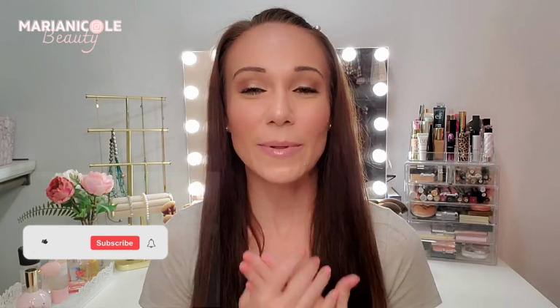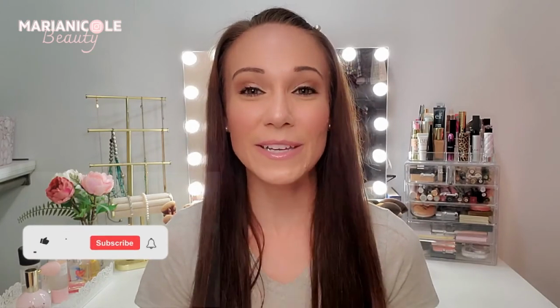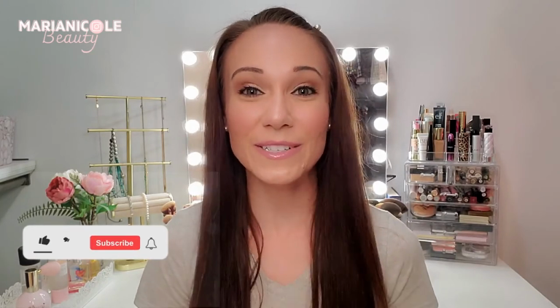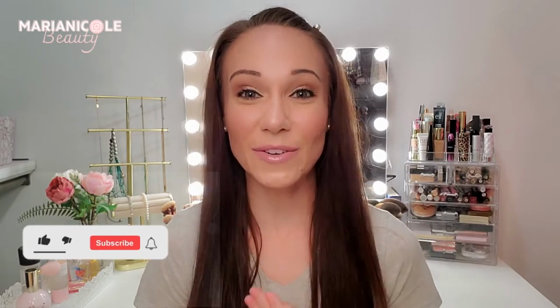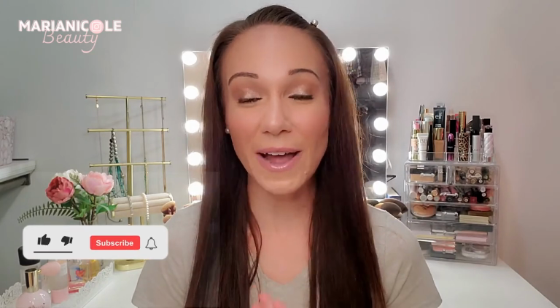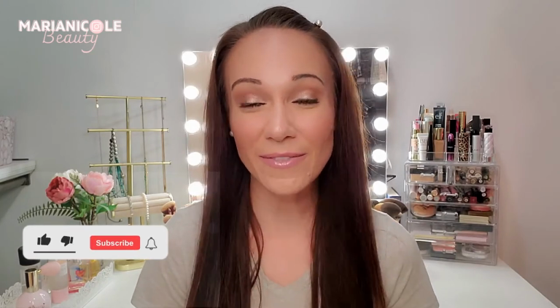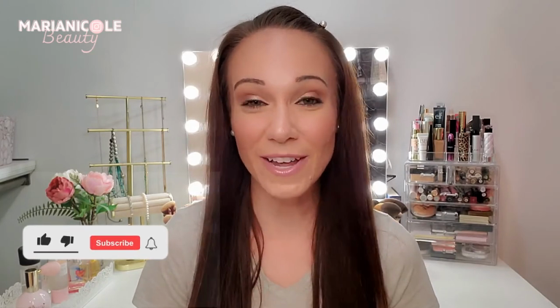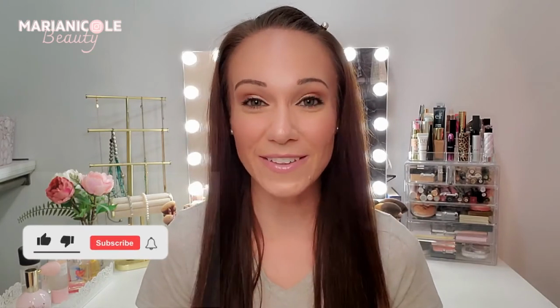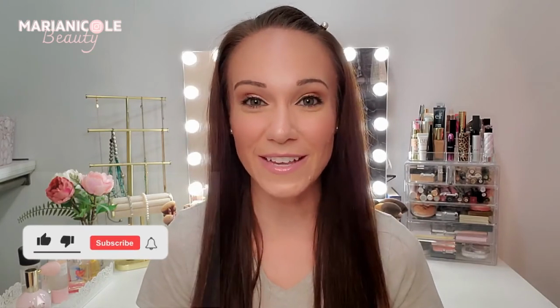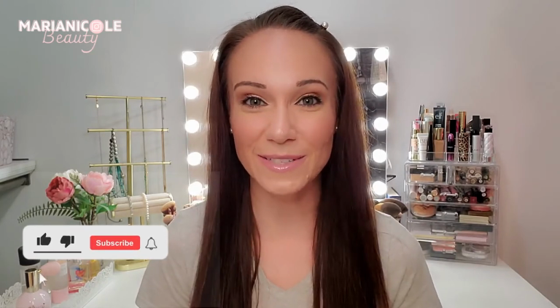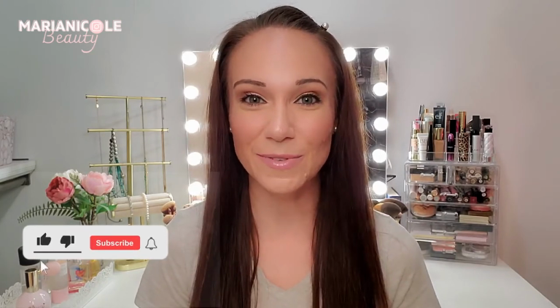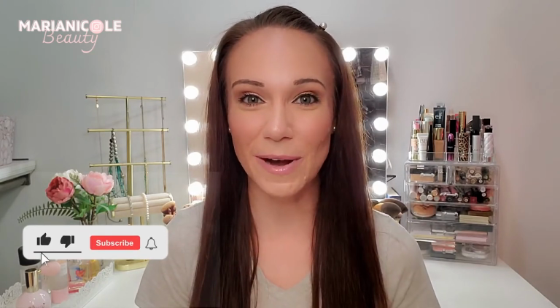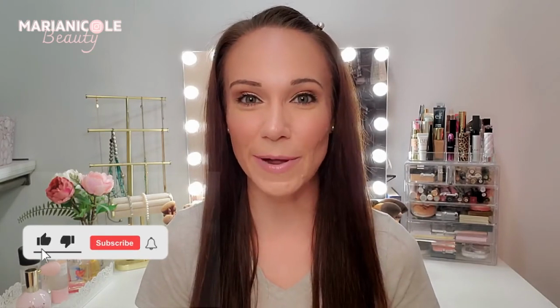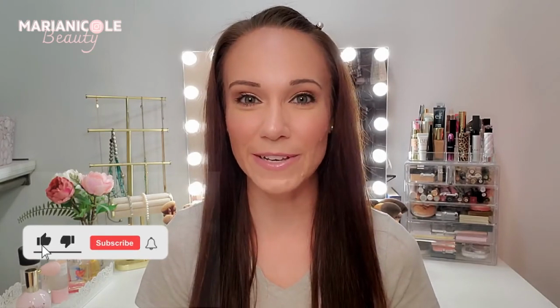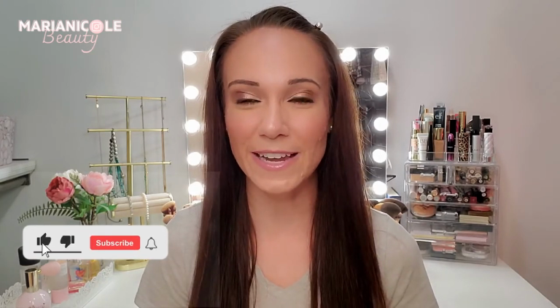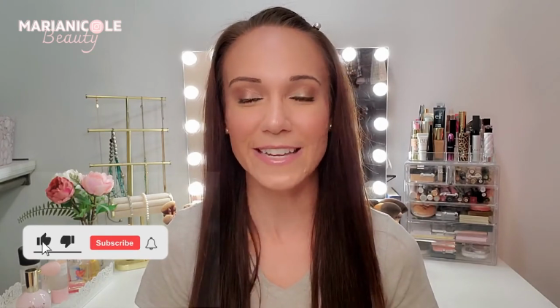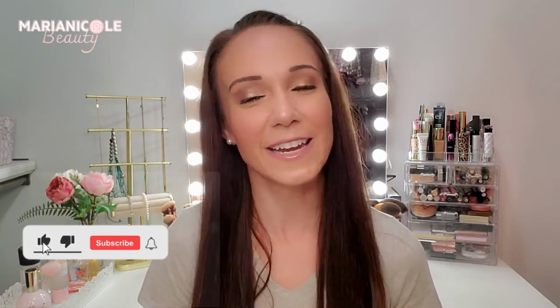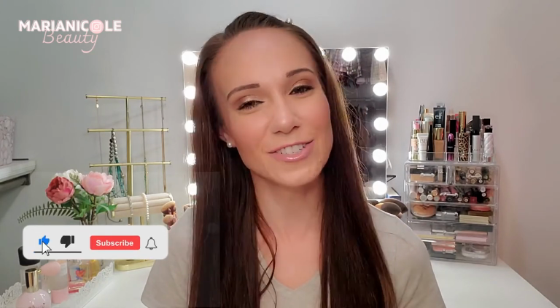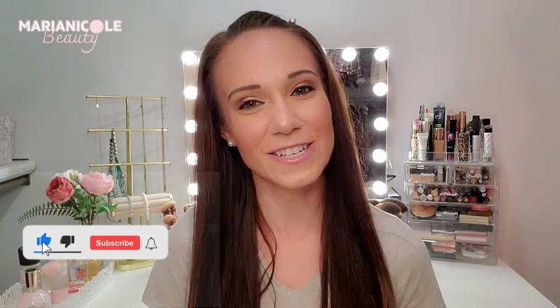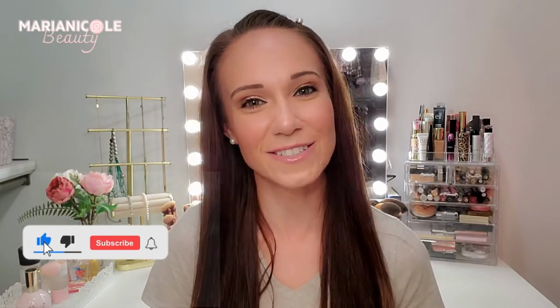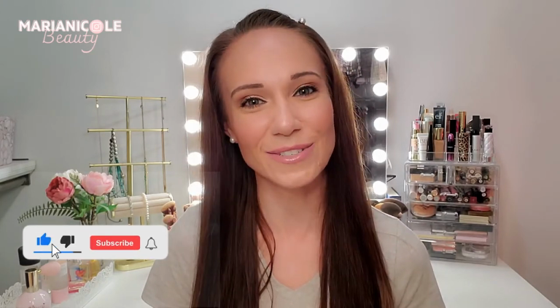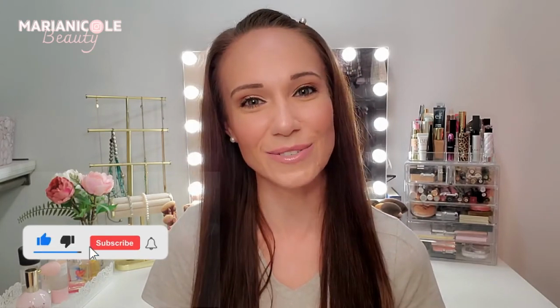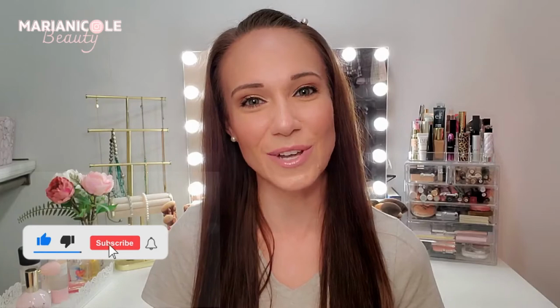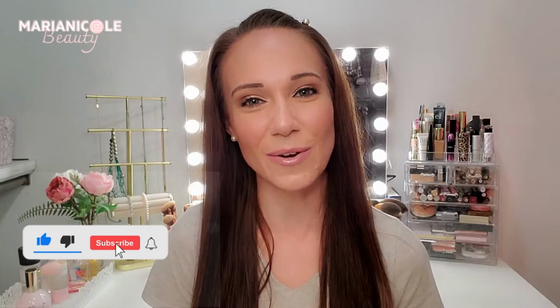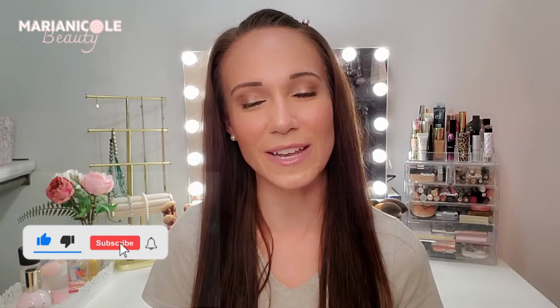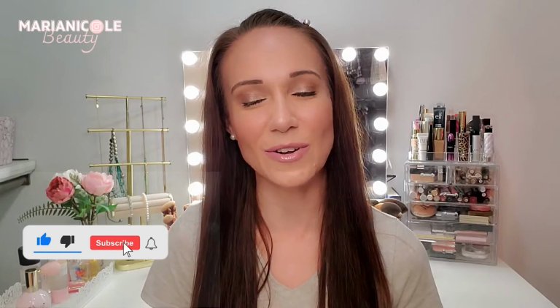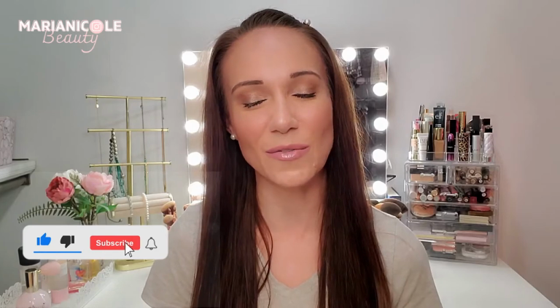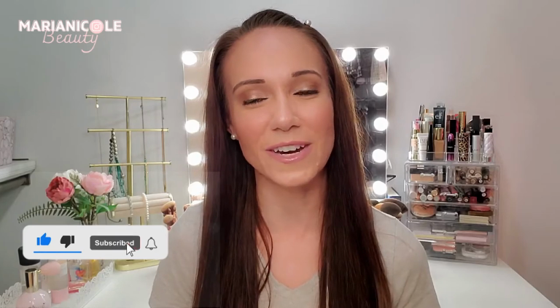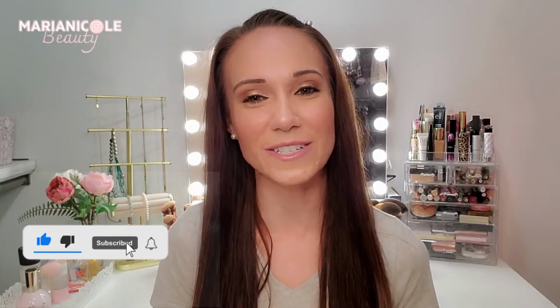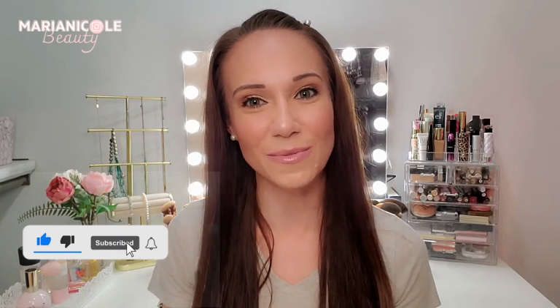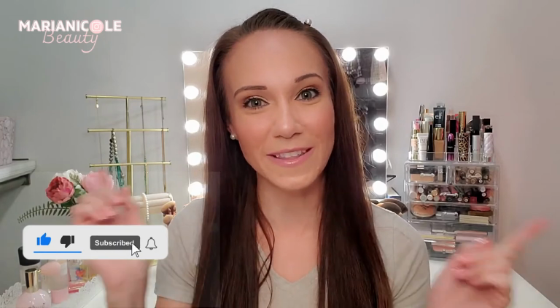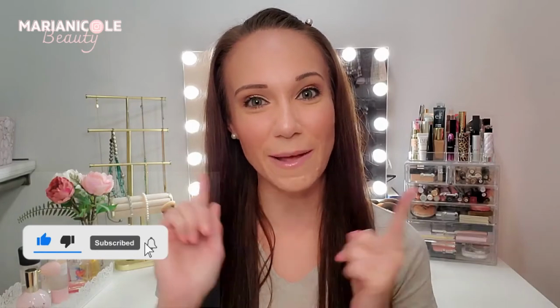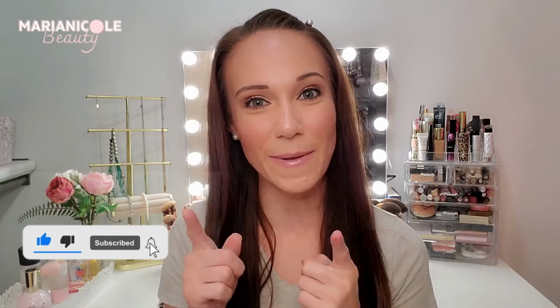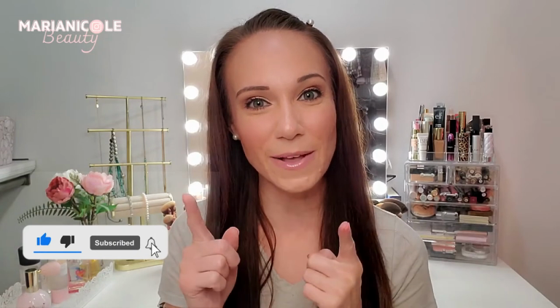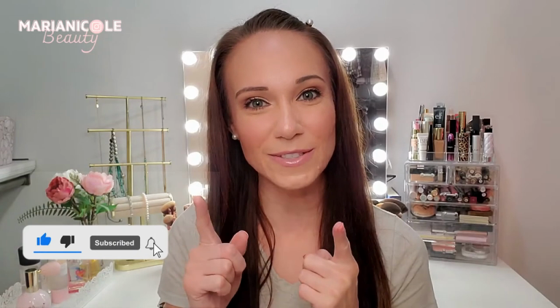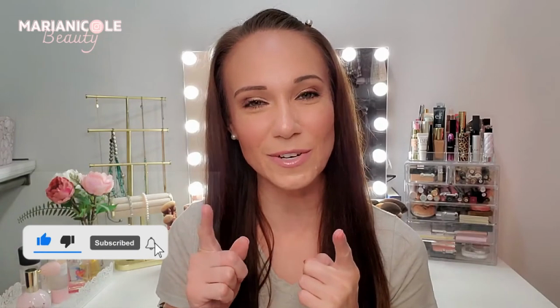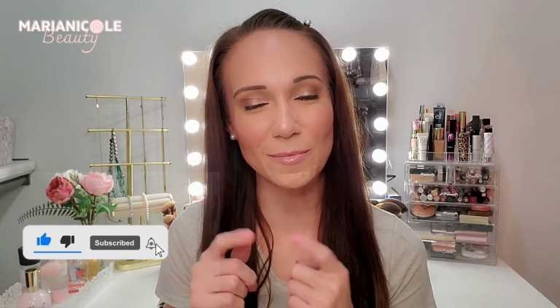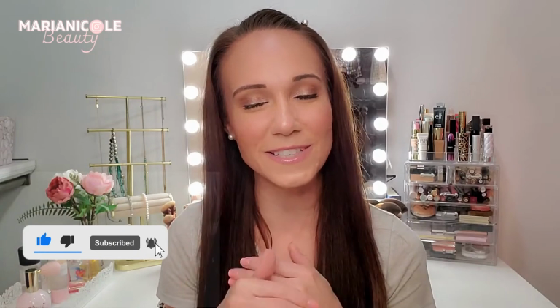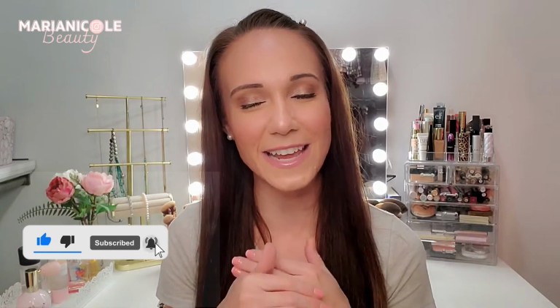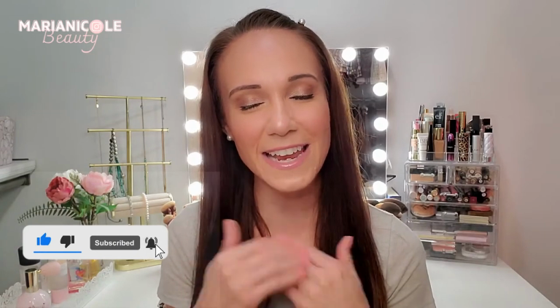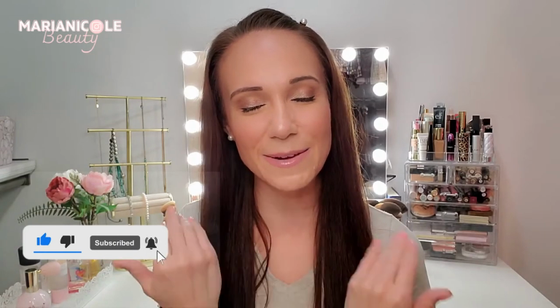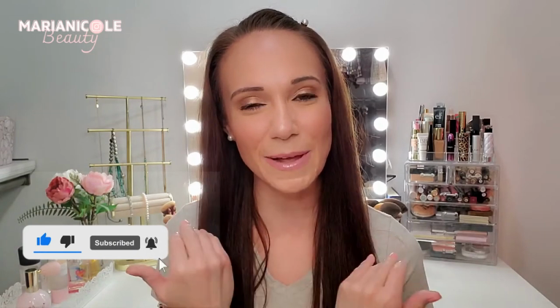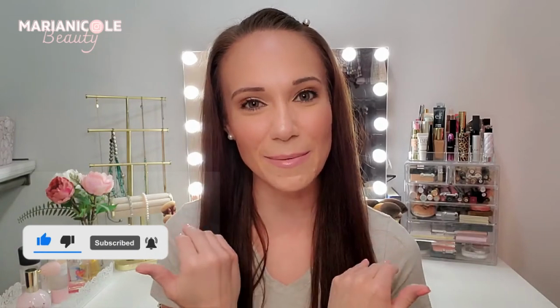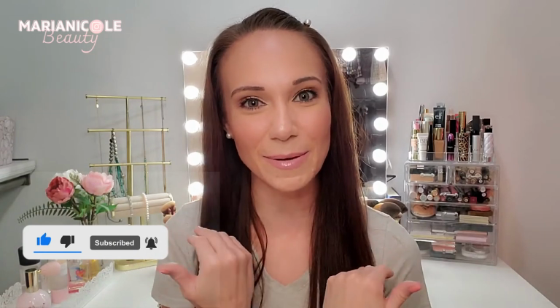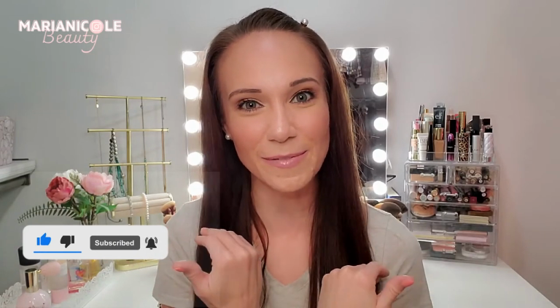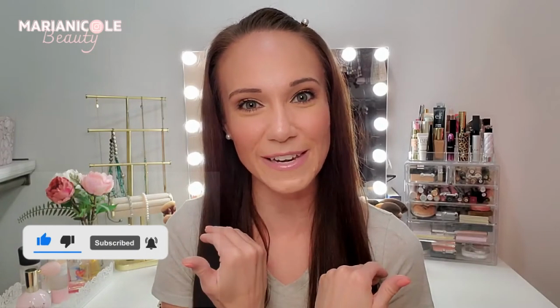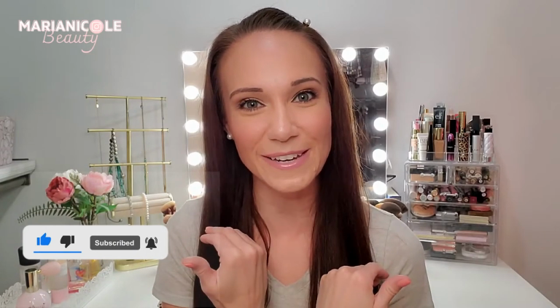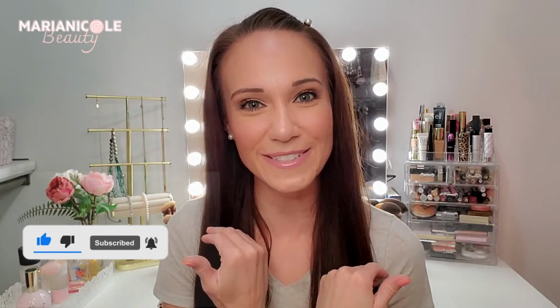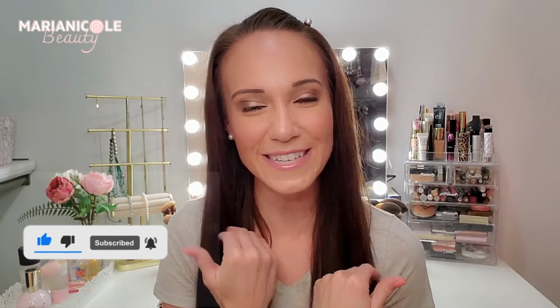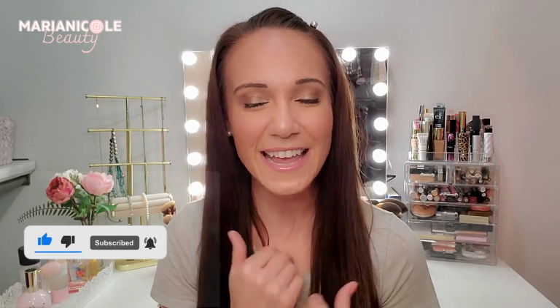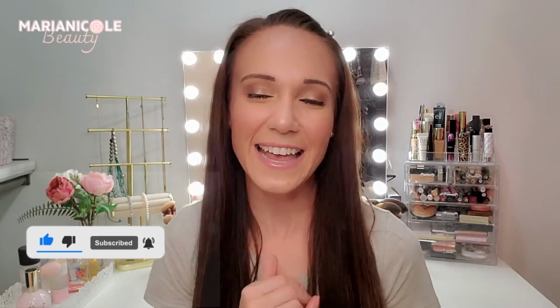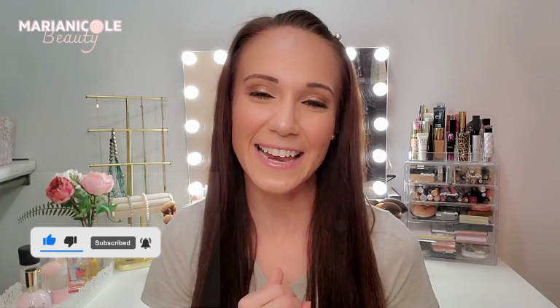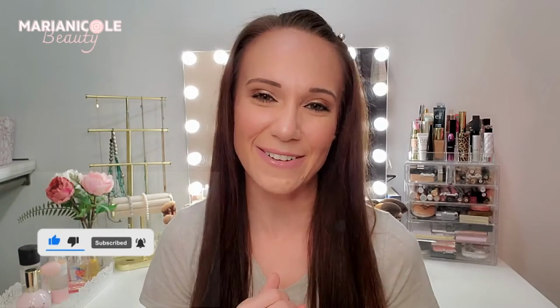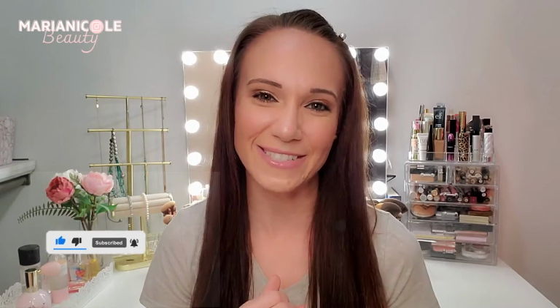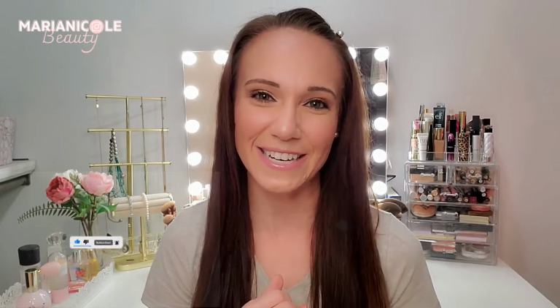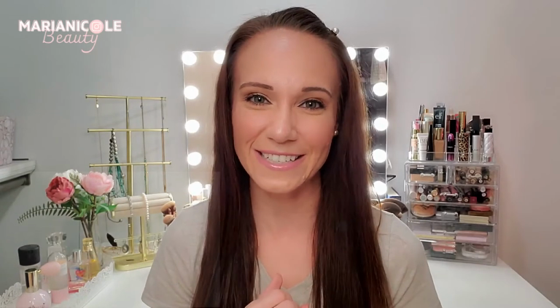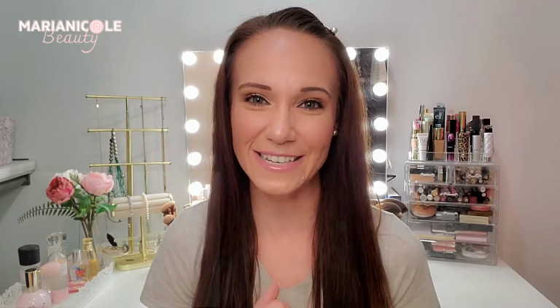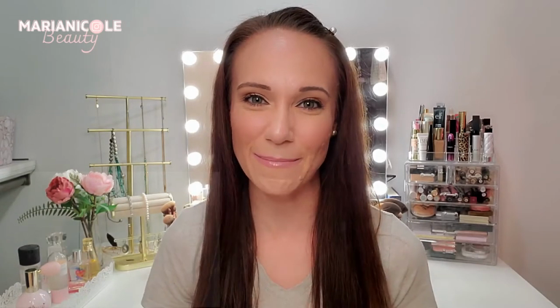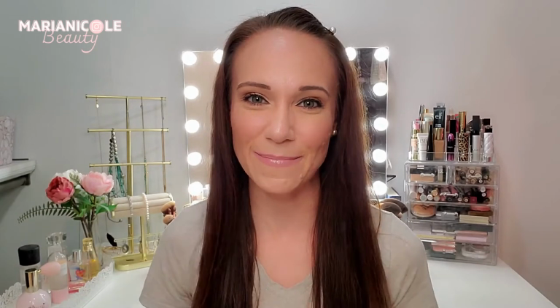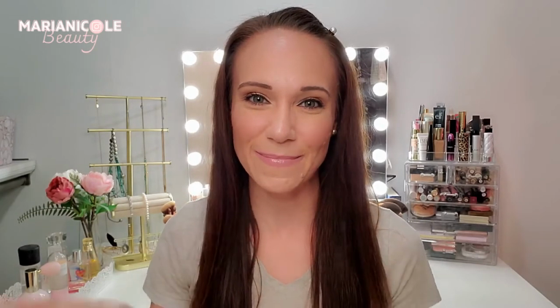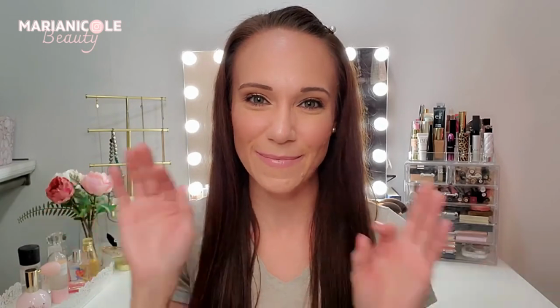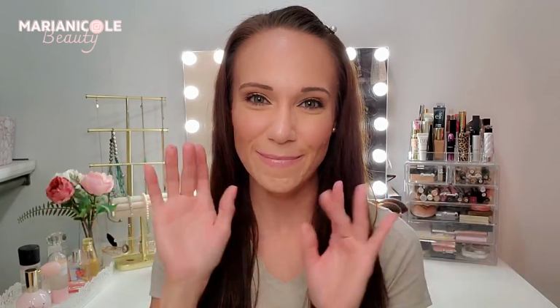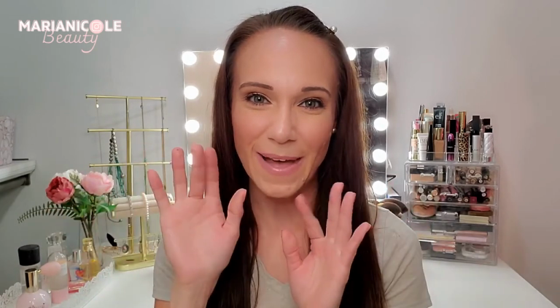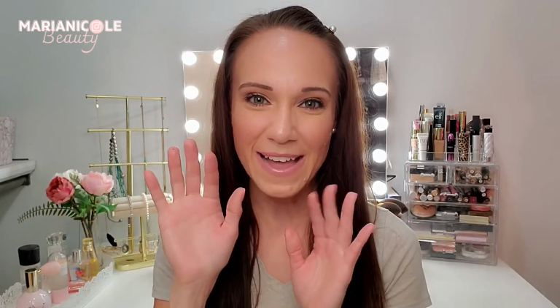If you haven't hit that subscribe button yet, please take a chance to do so and don't forget to ring that bell so you don't miss any of my upcoming videos. I'll see you next time — bye!